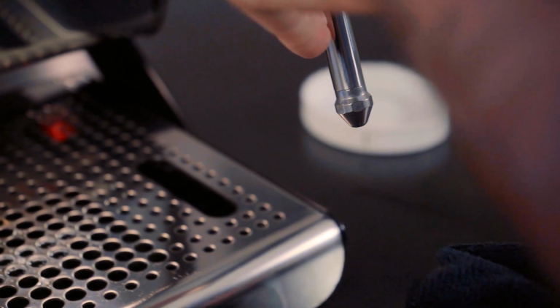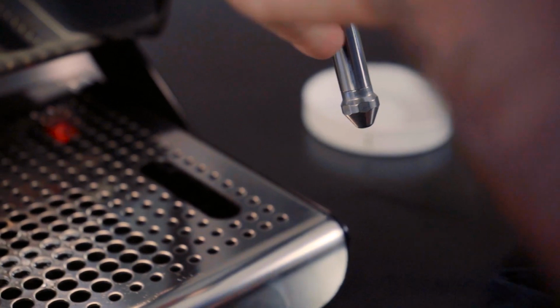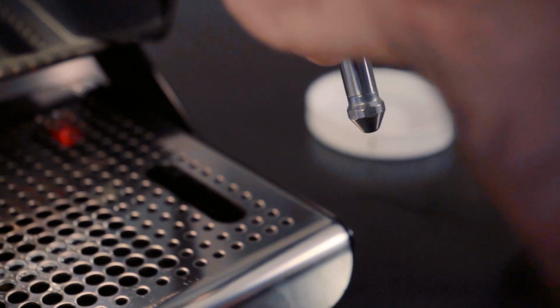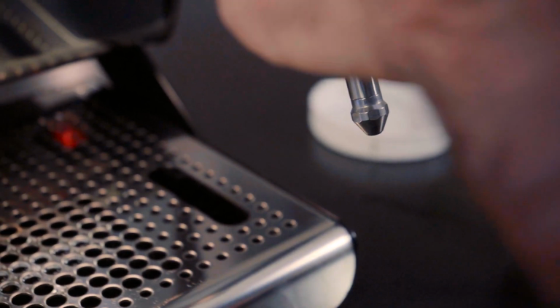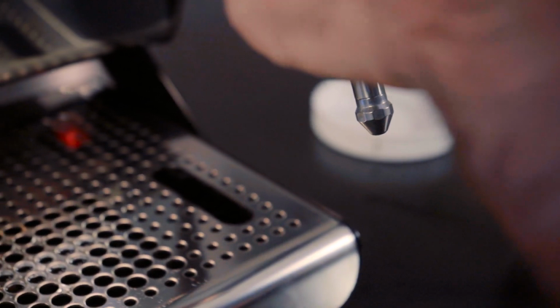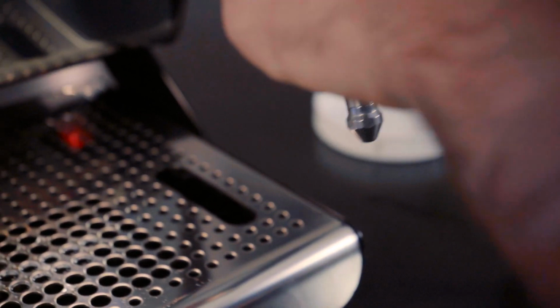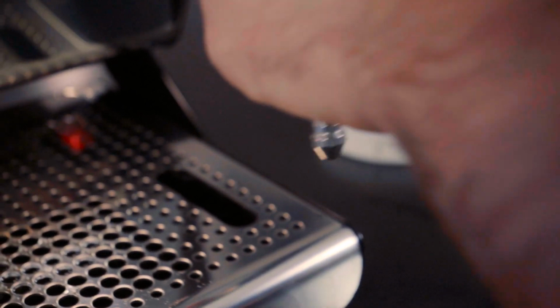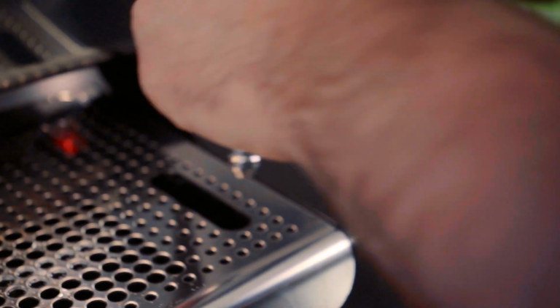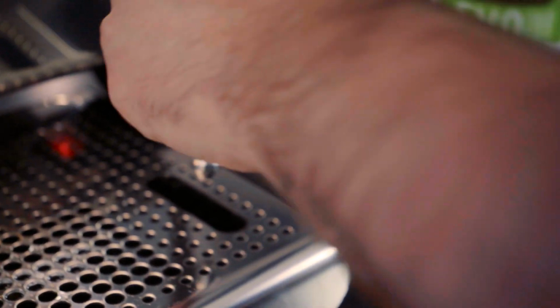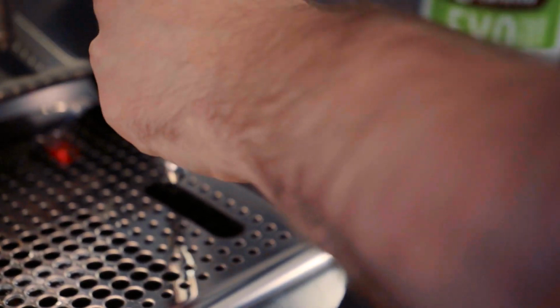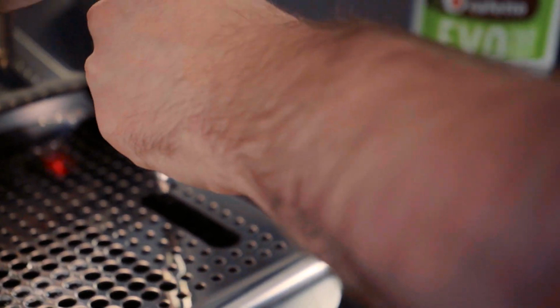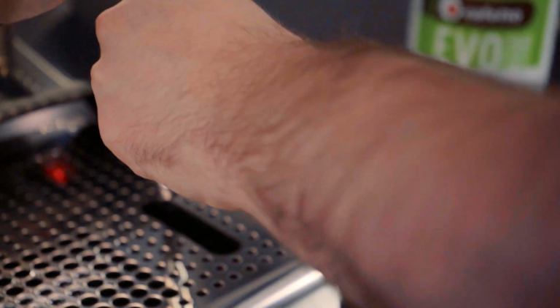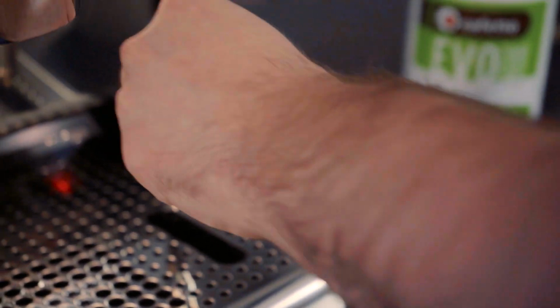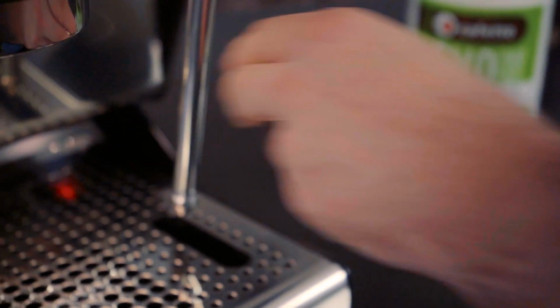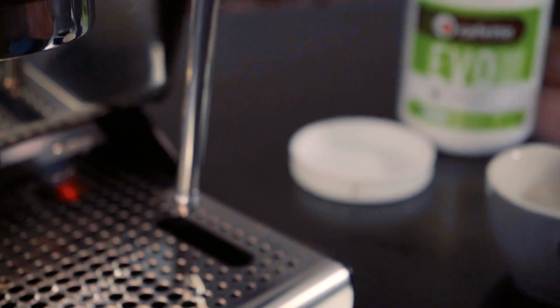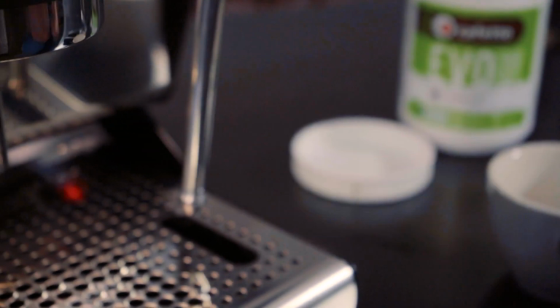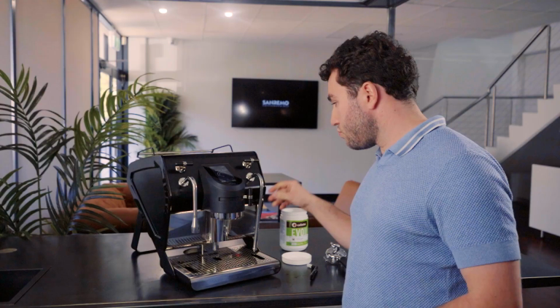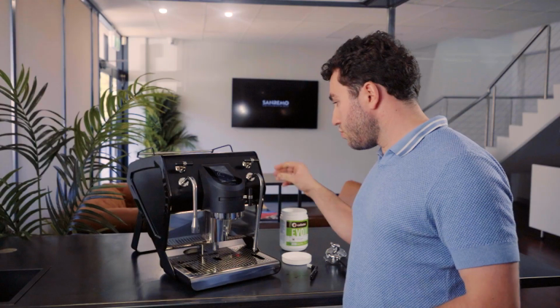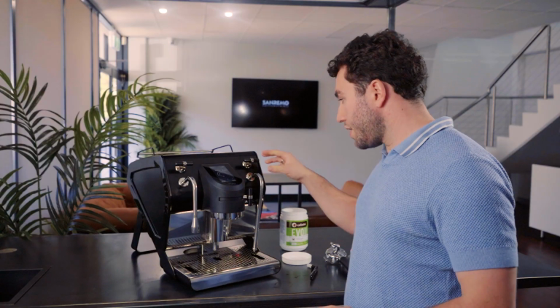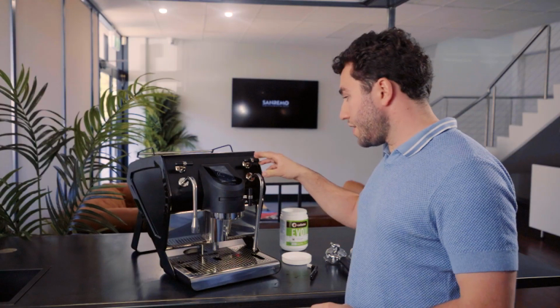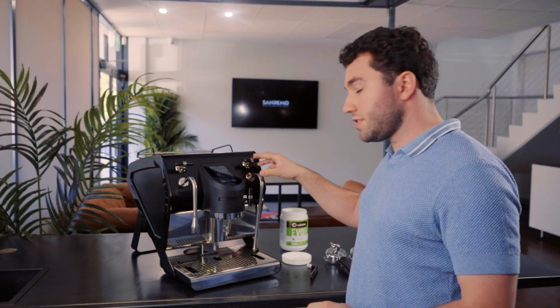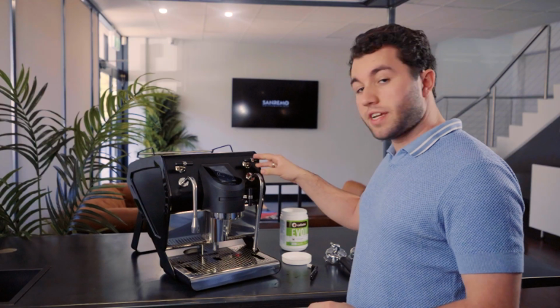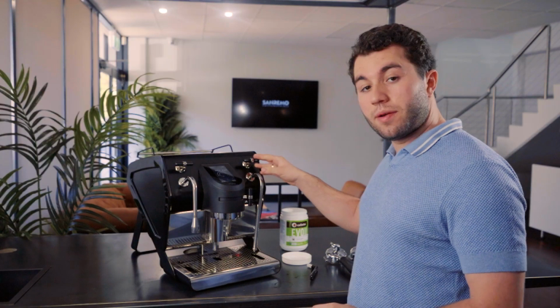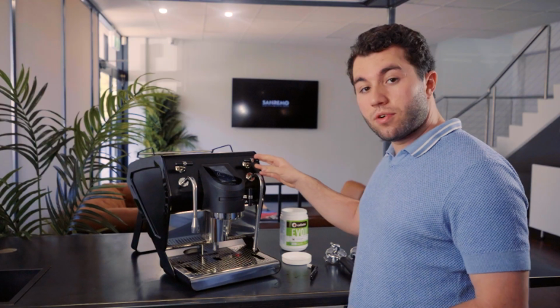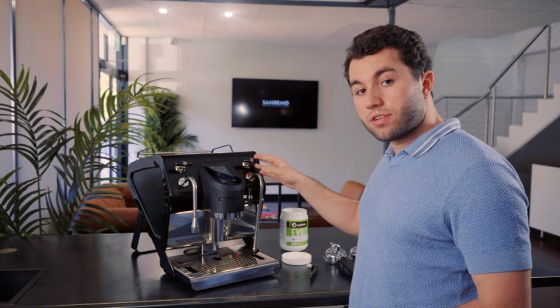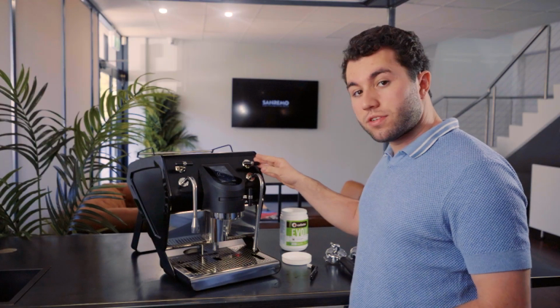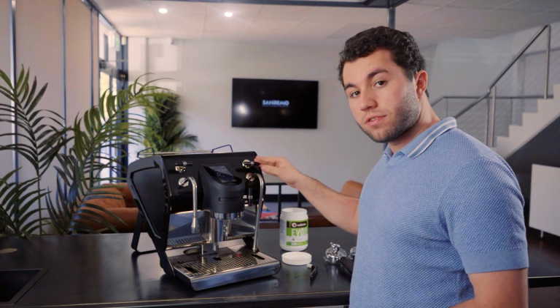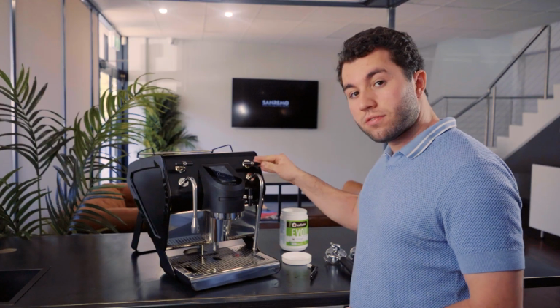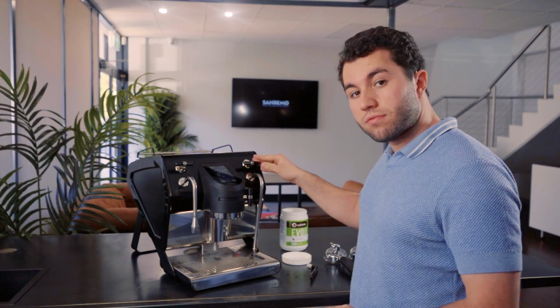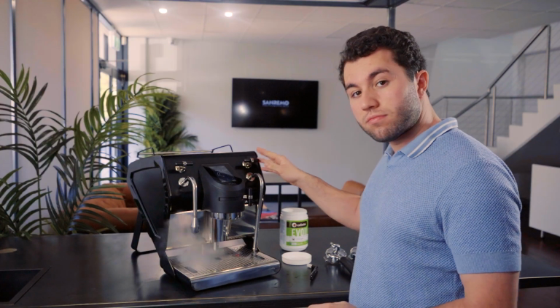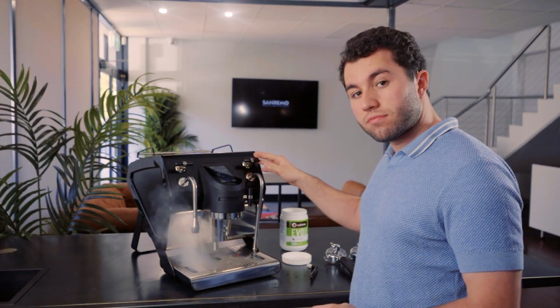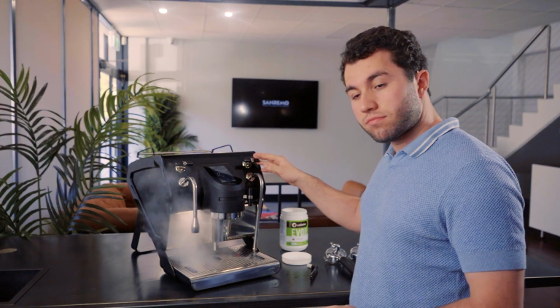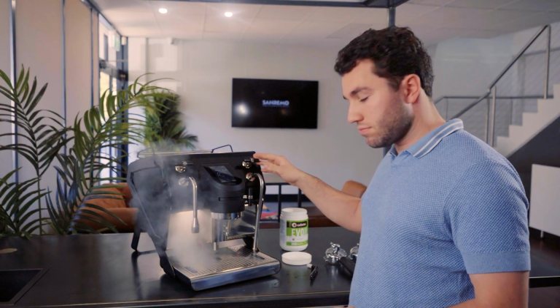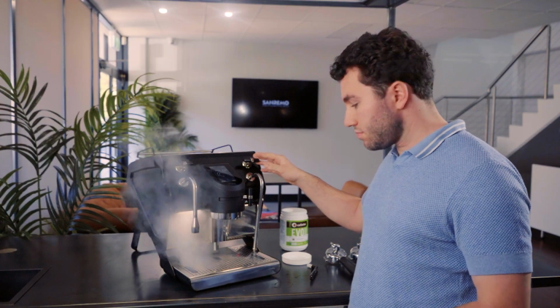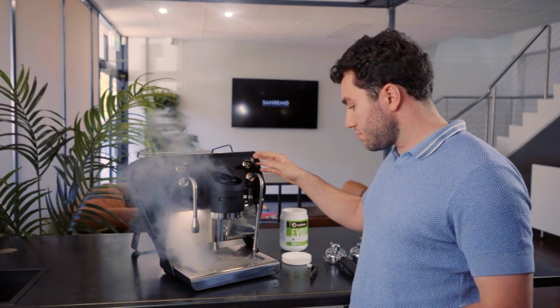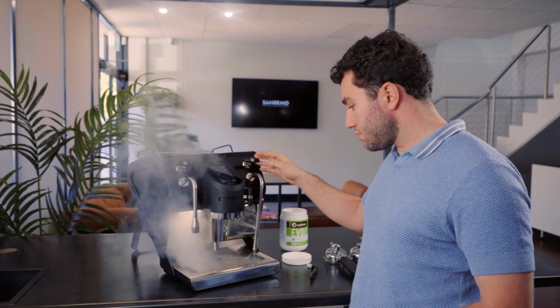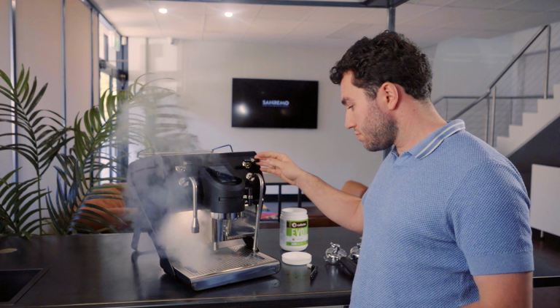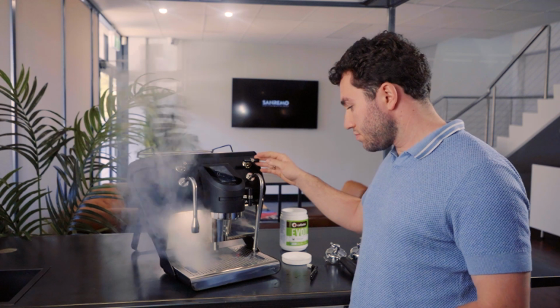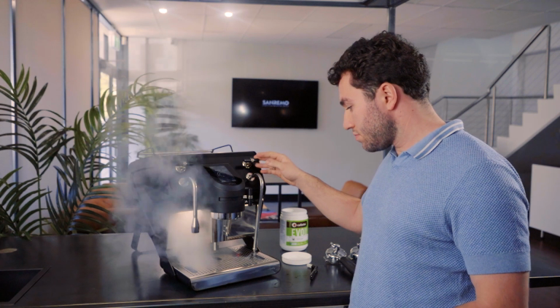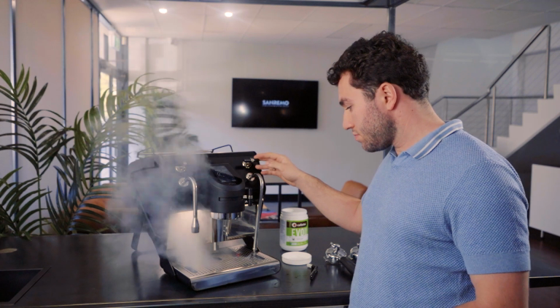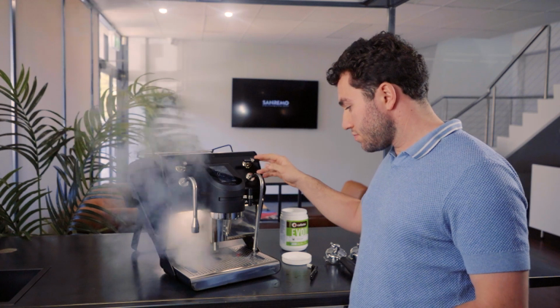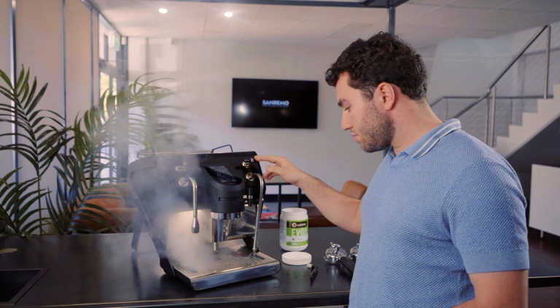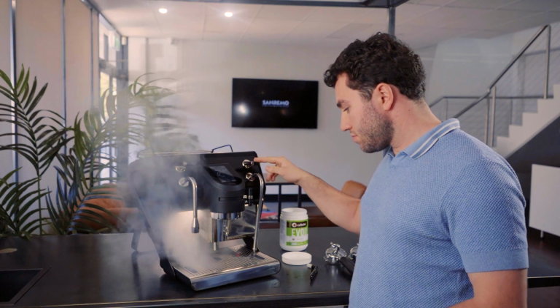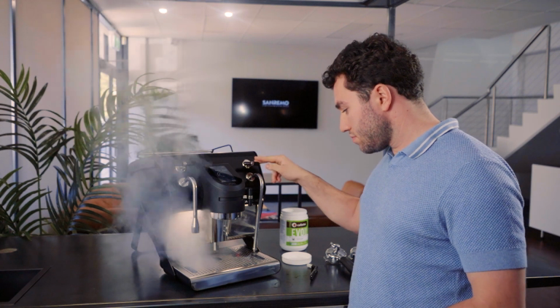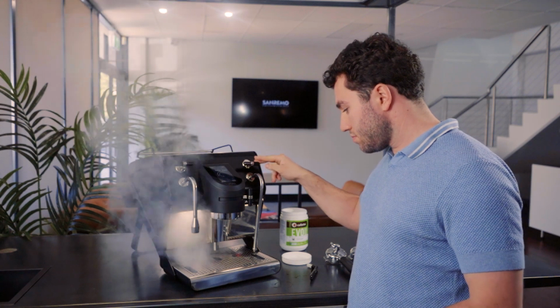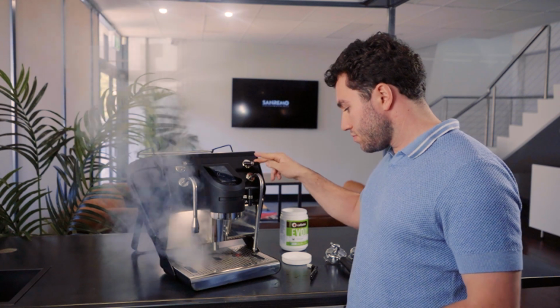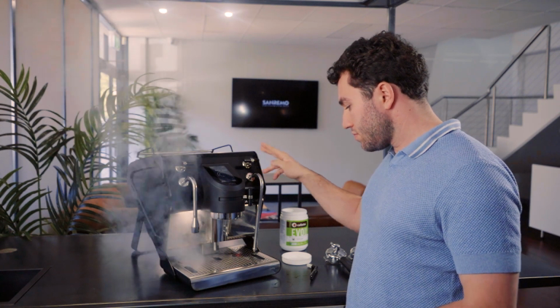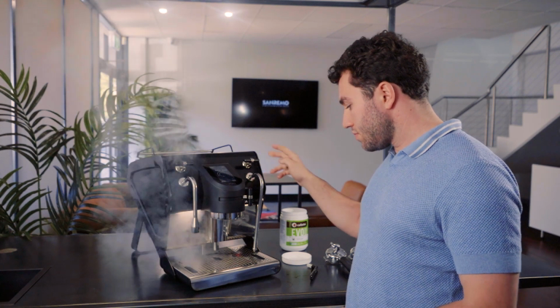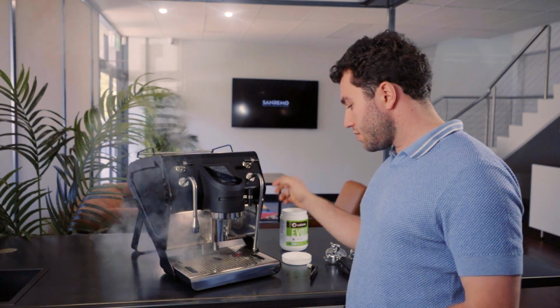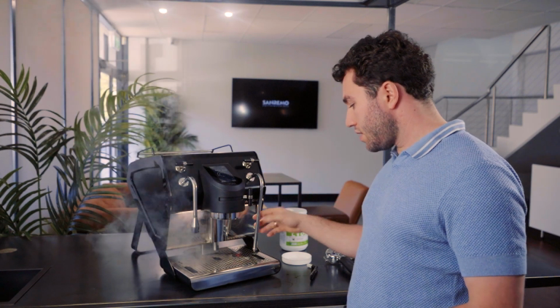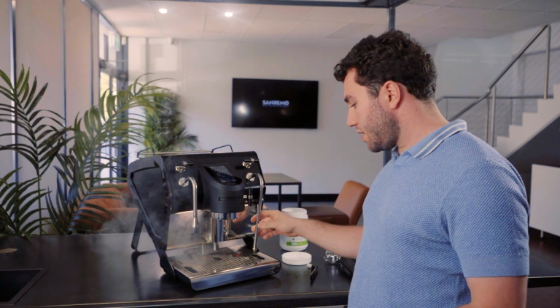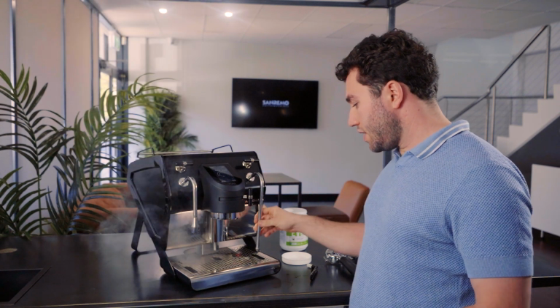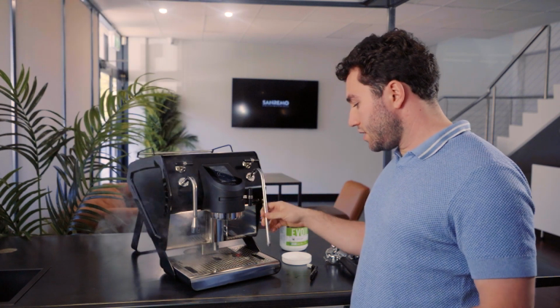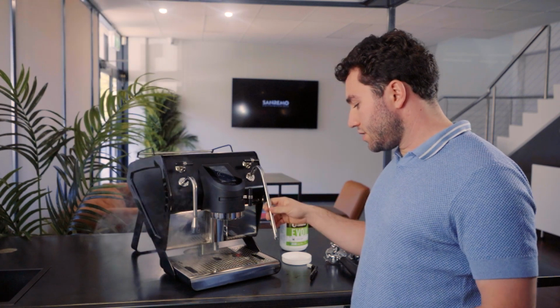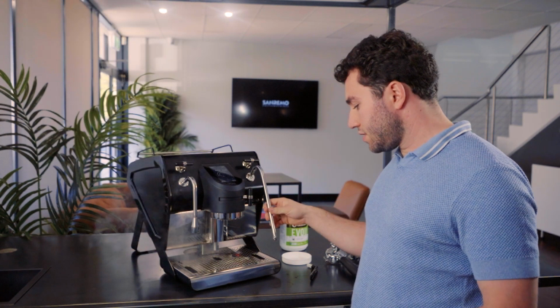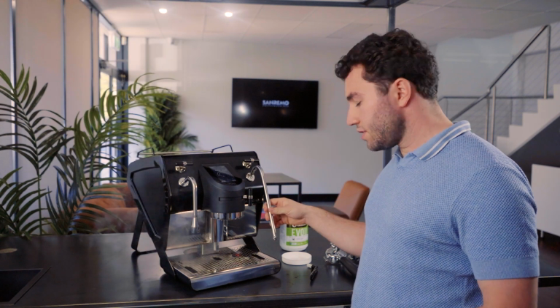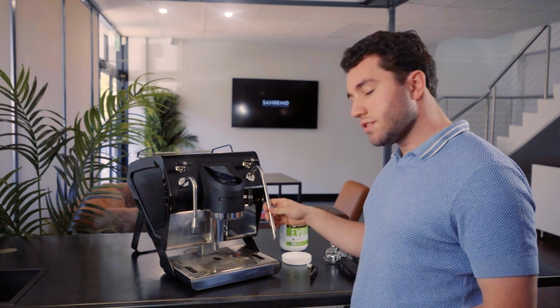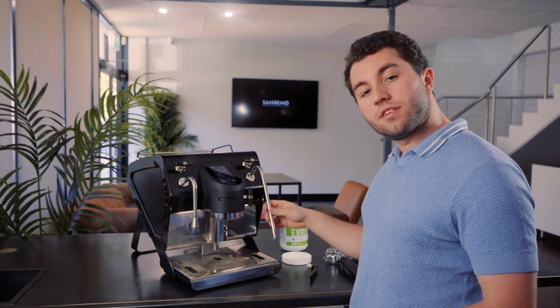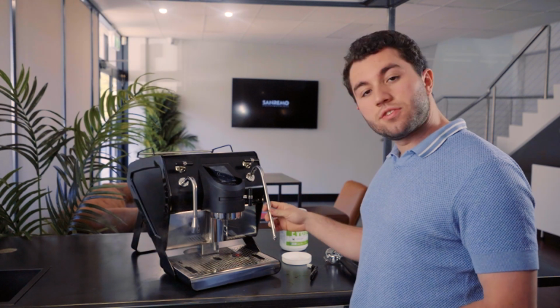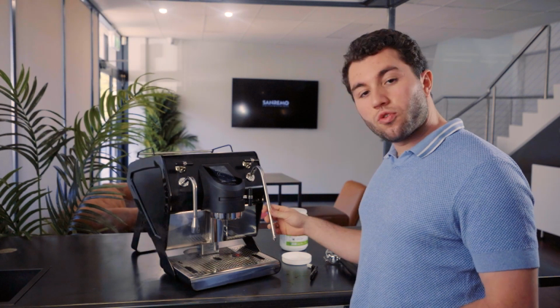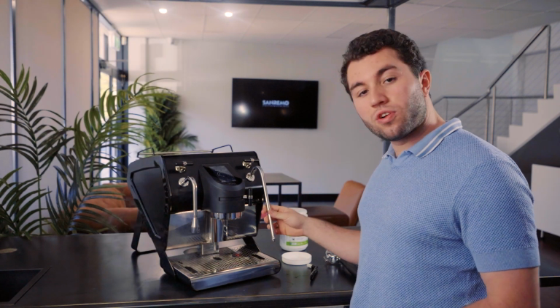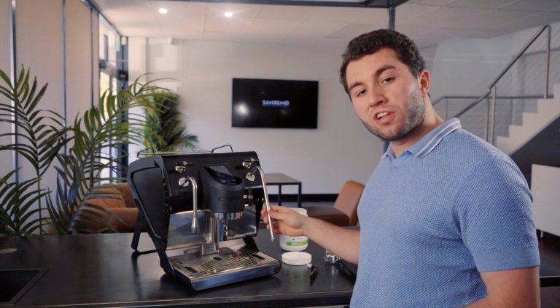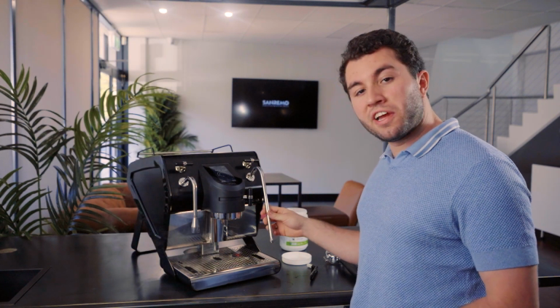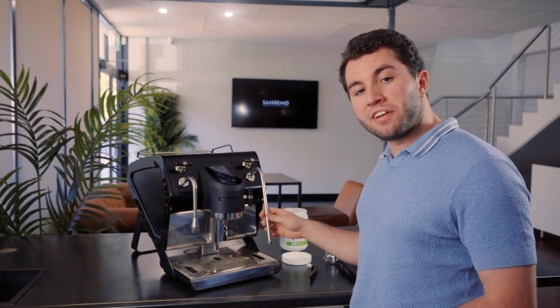Now we just want to run our steam wand — and it's all clean.